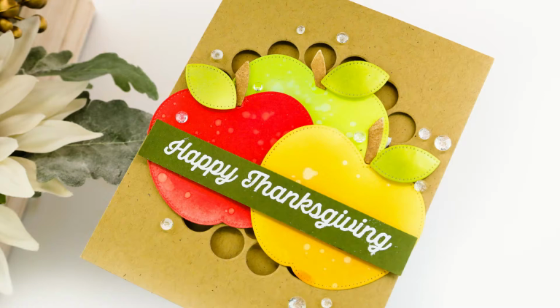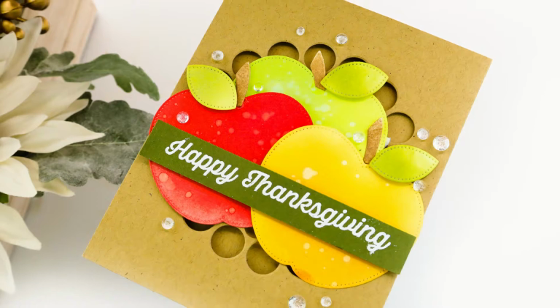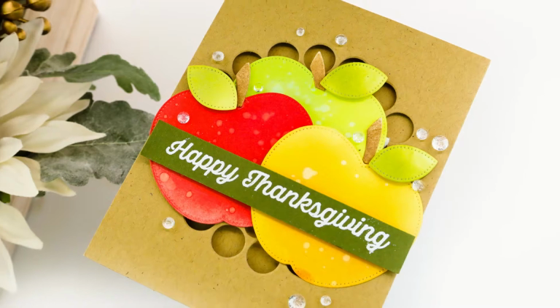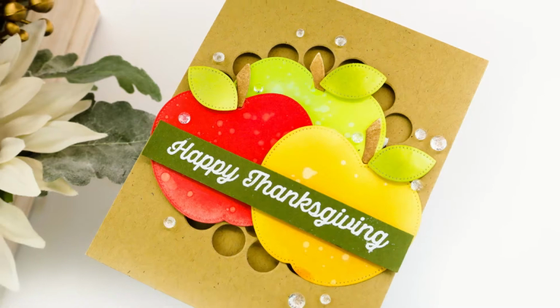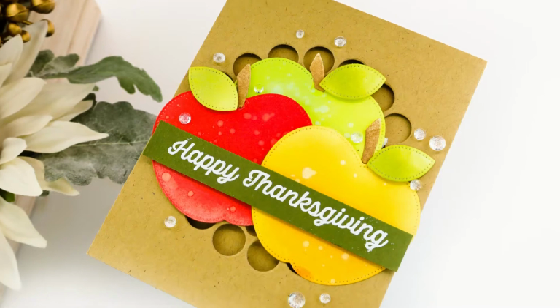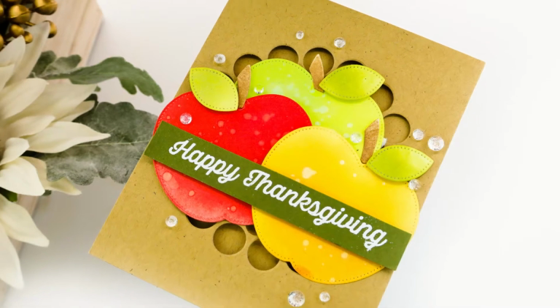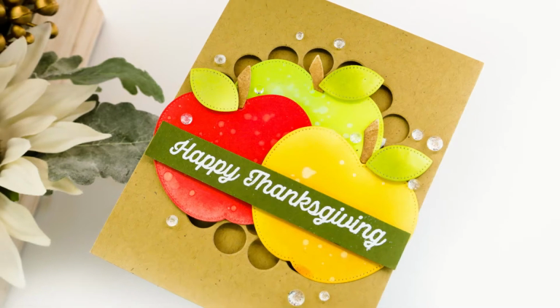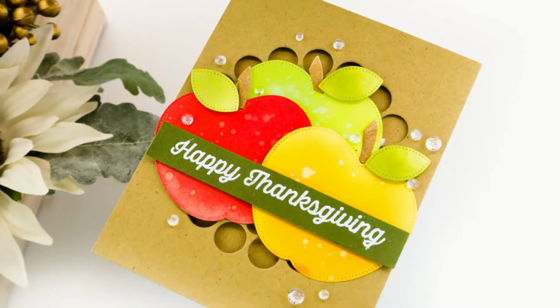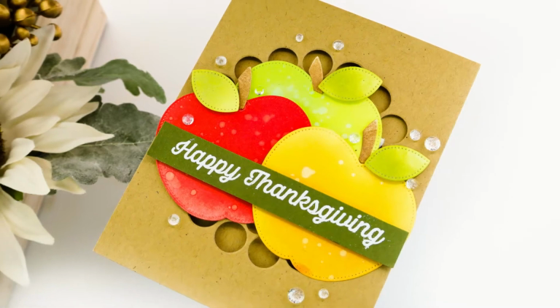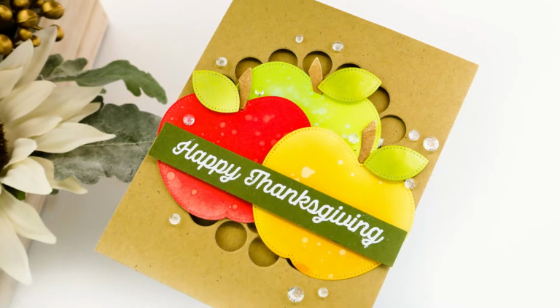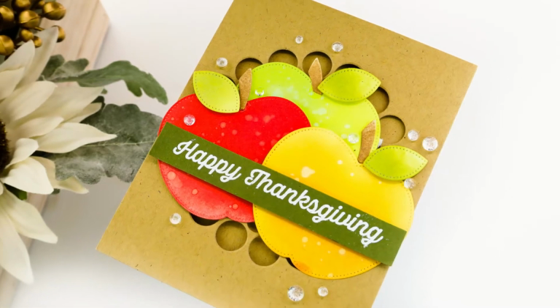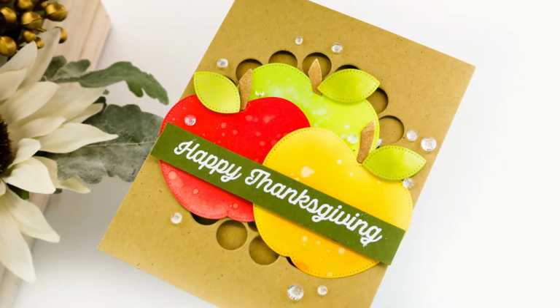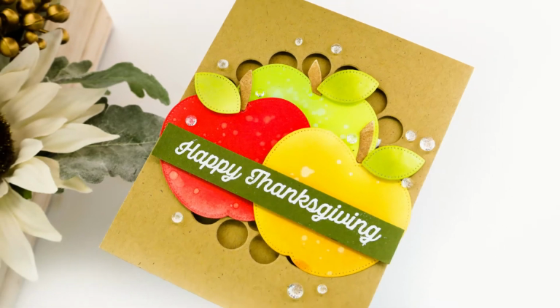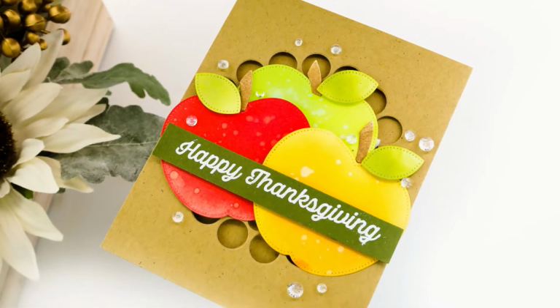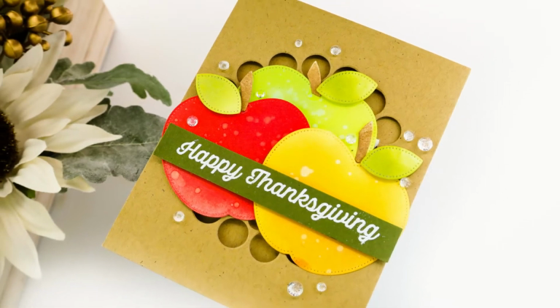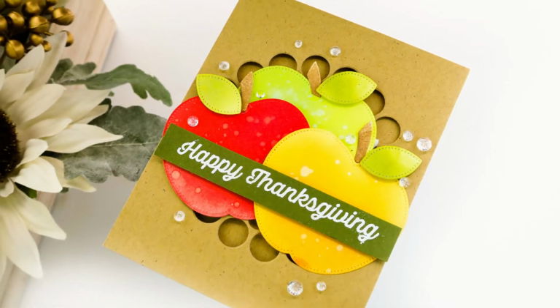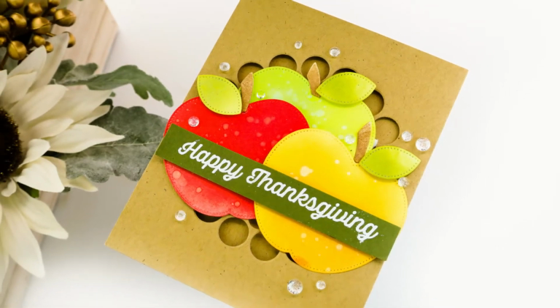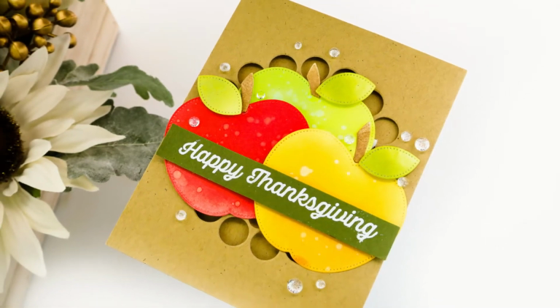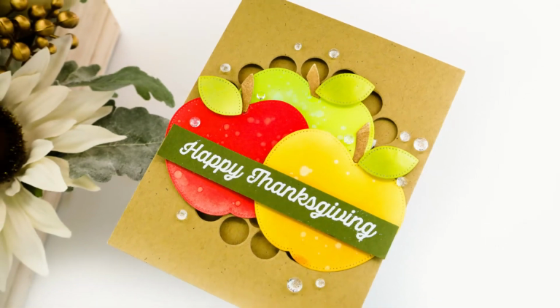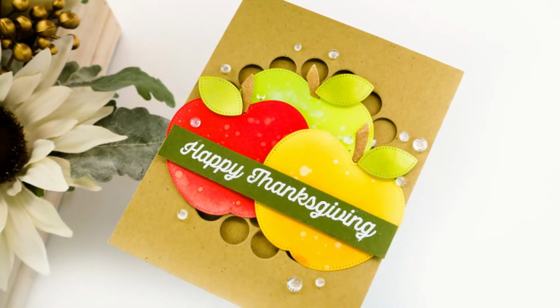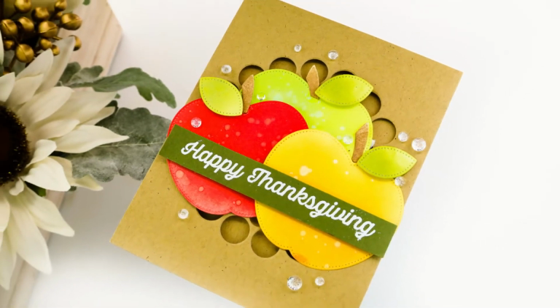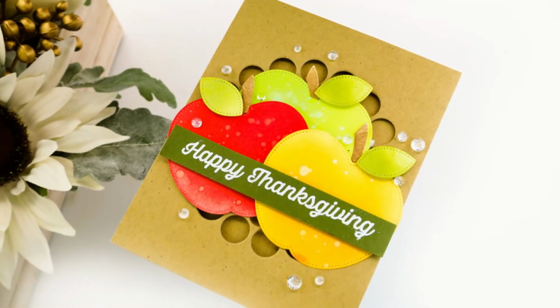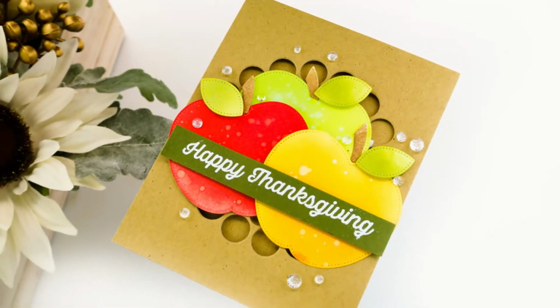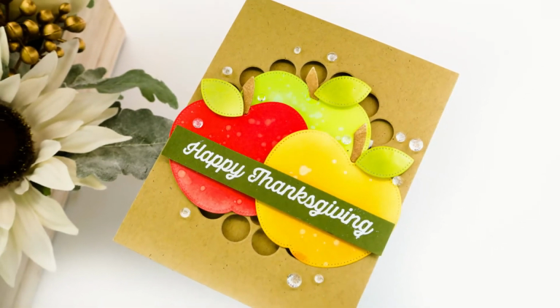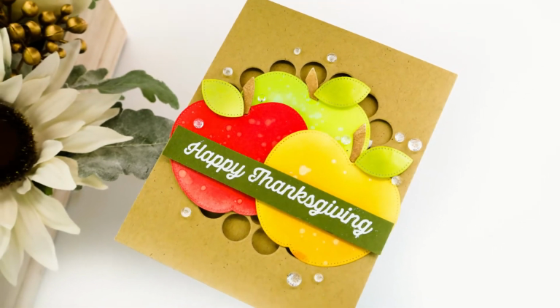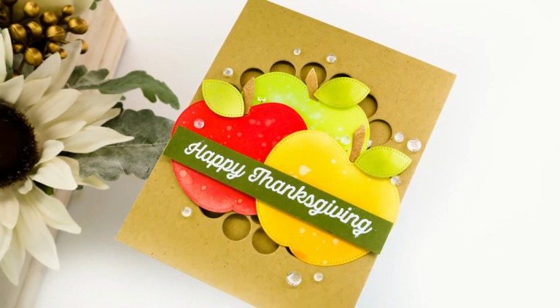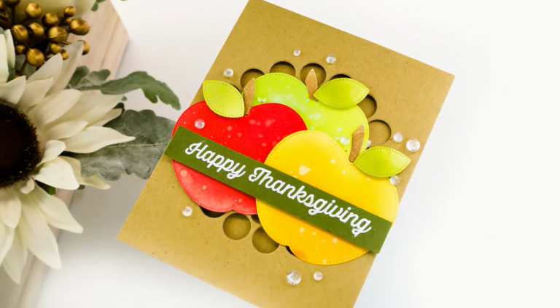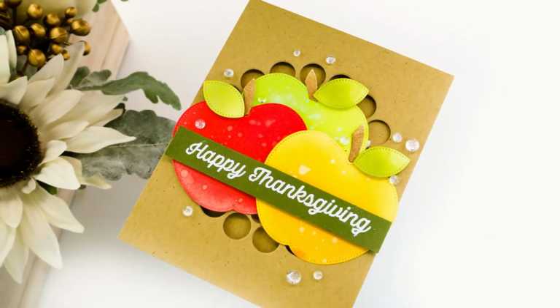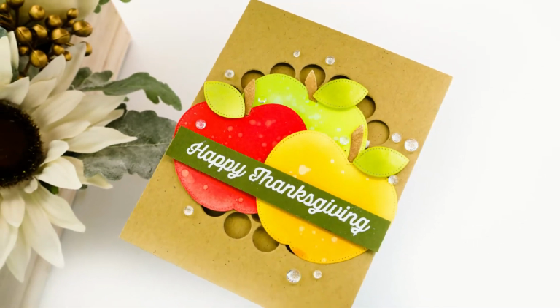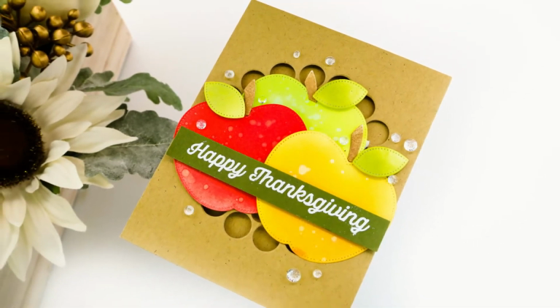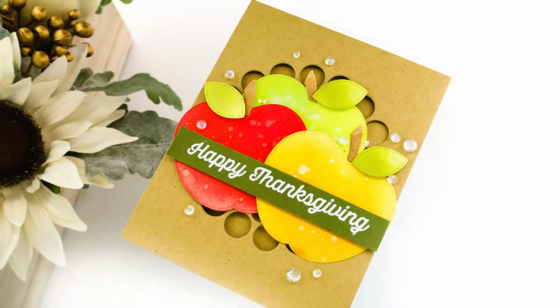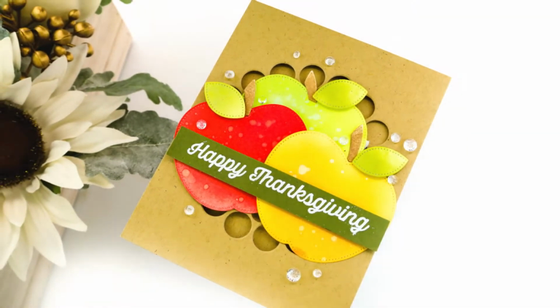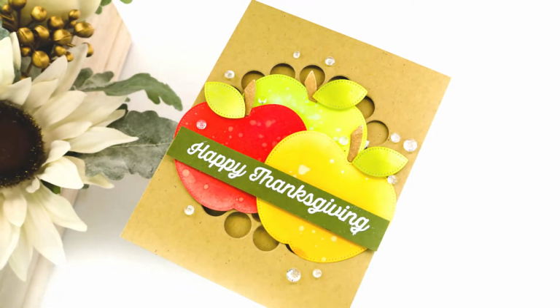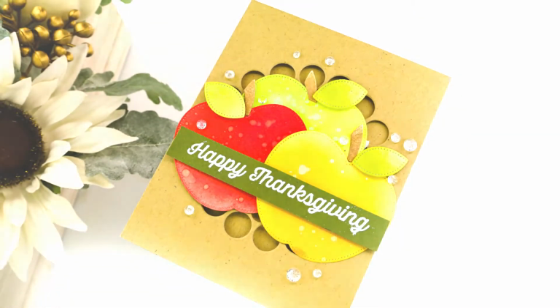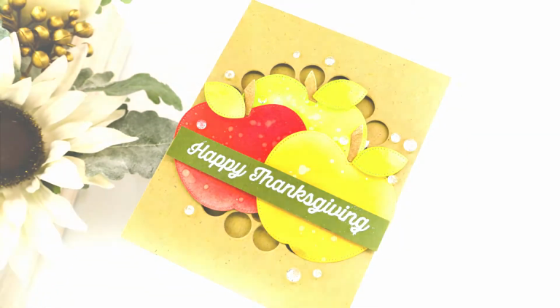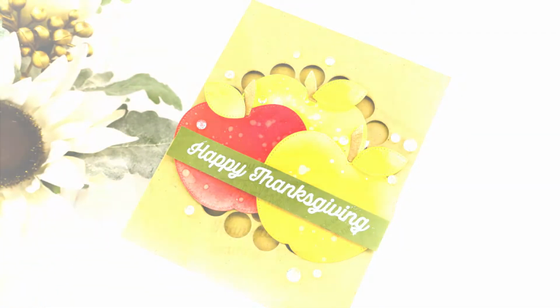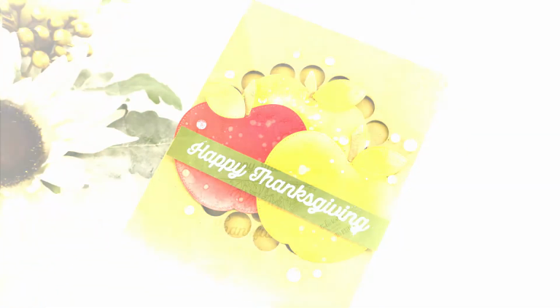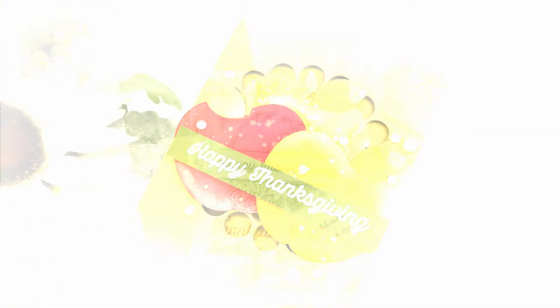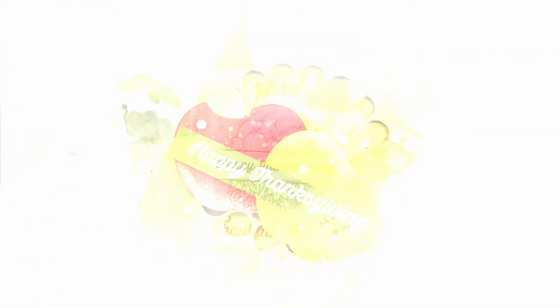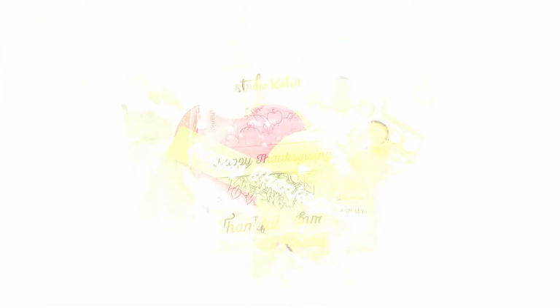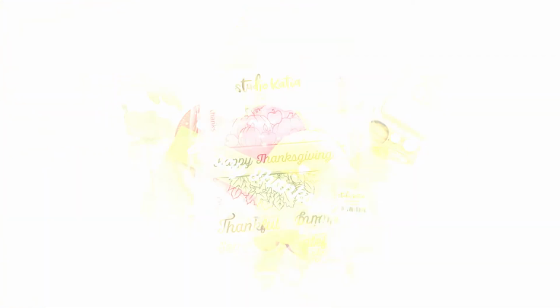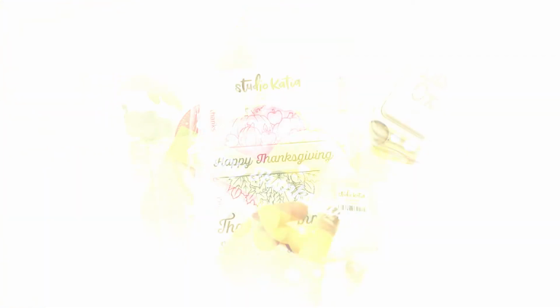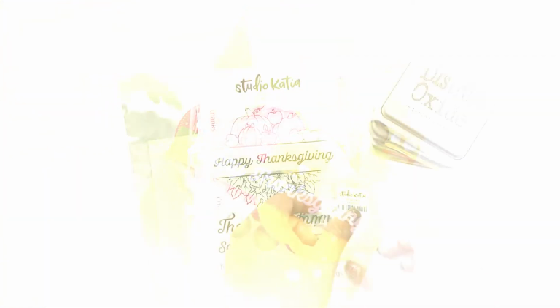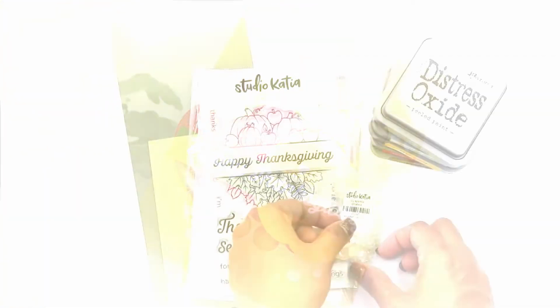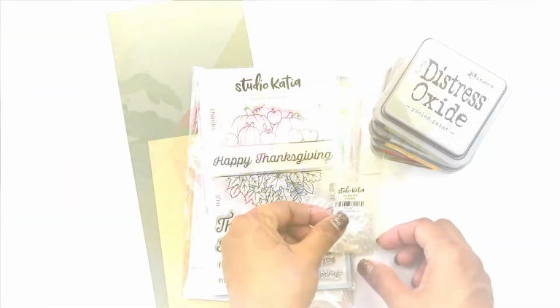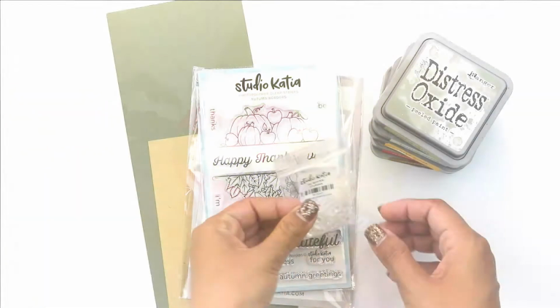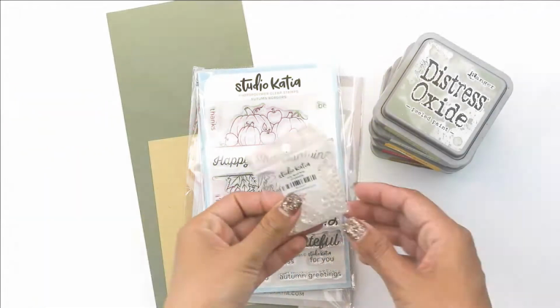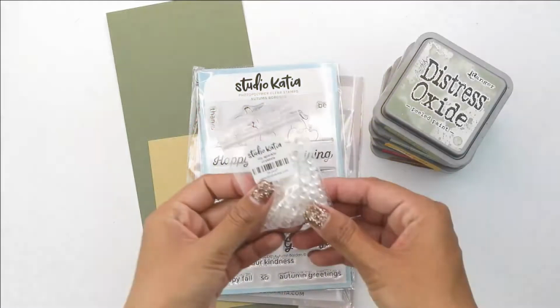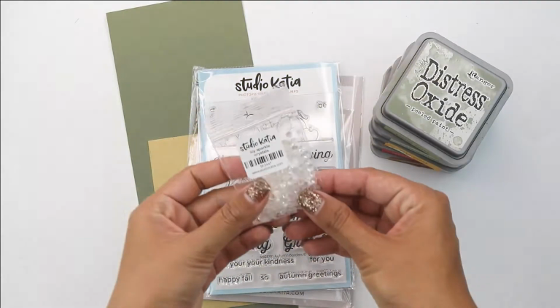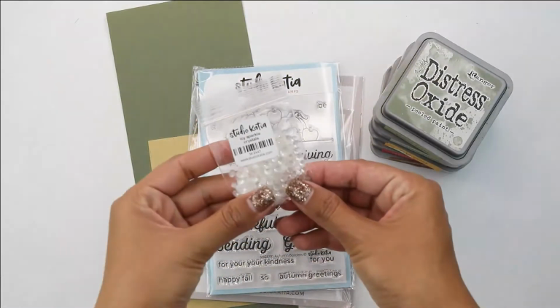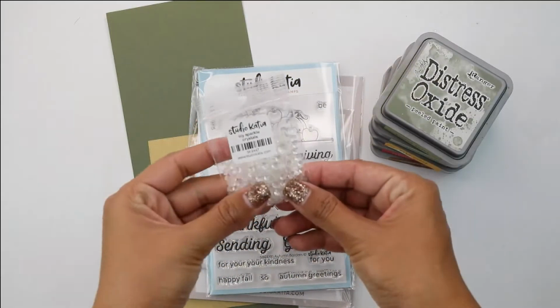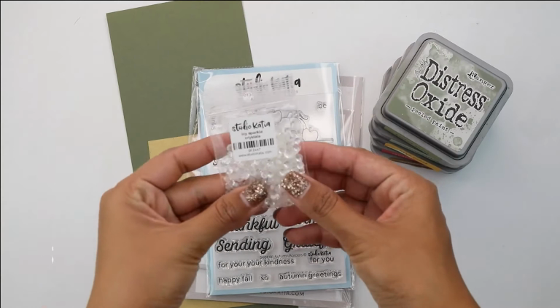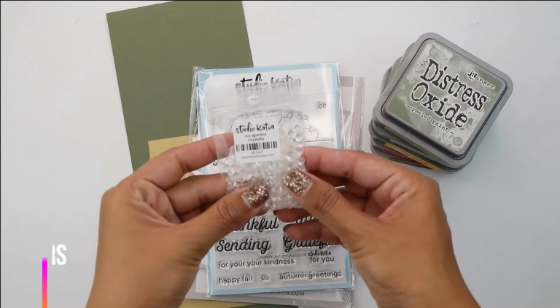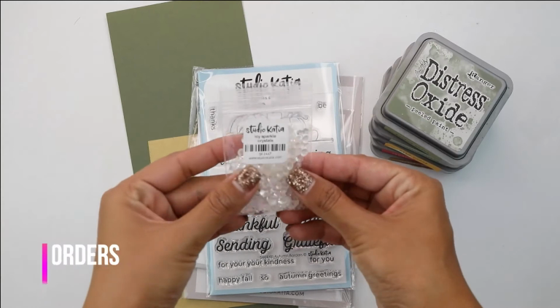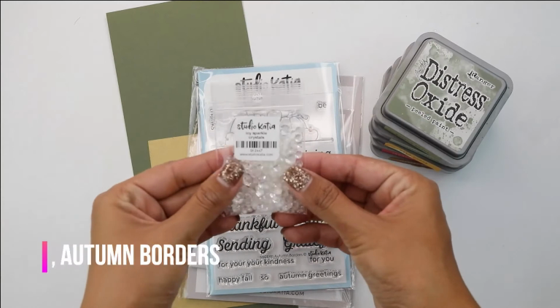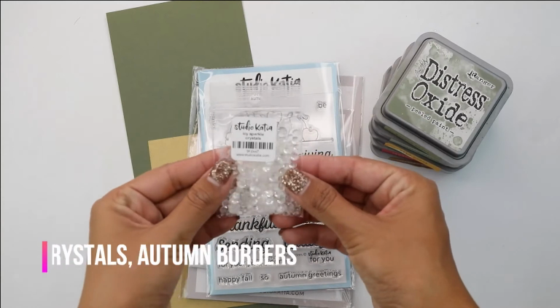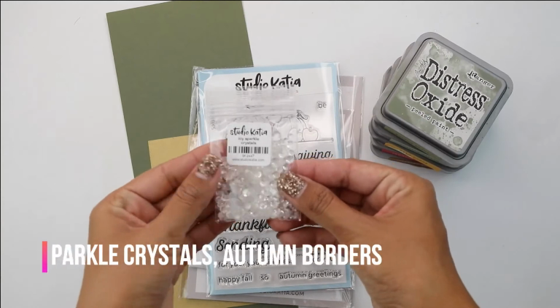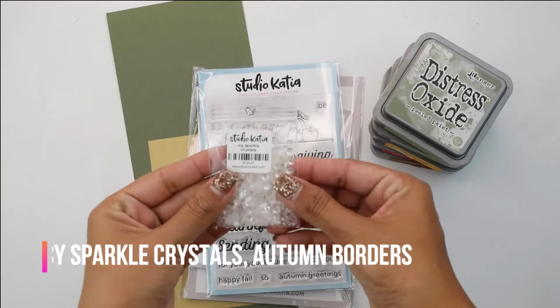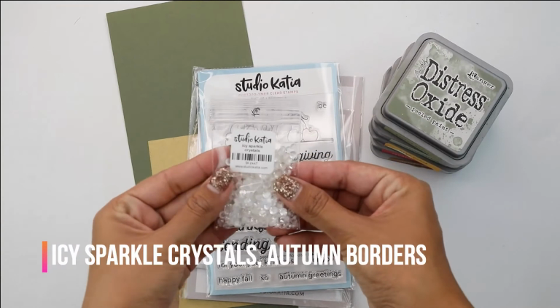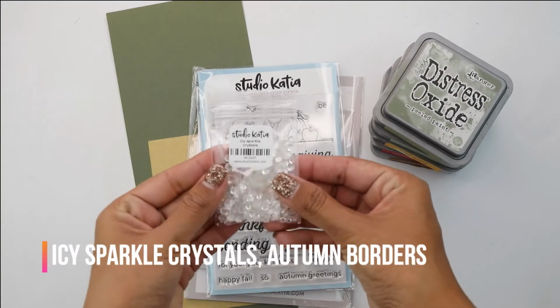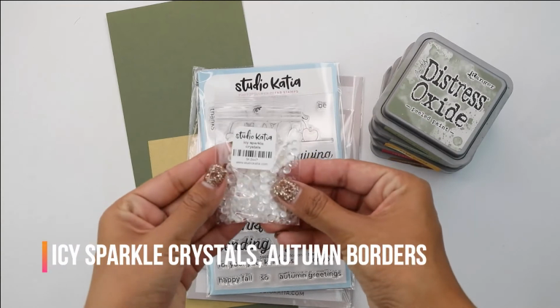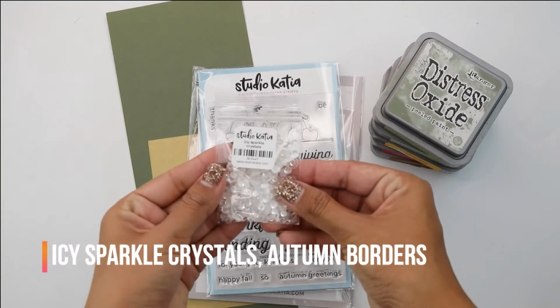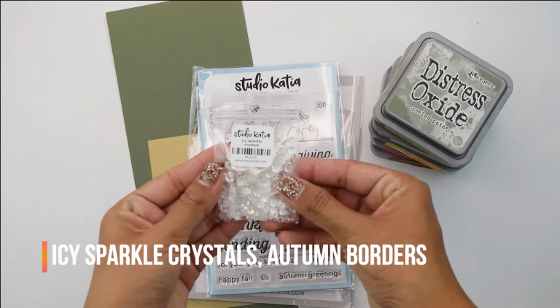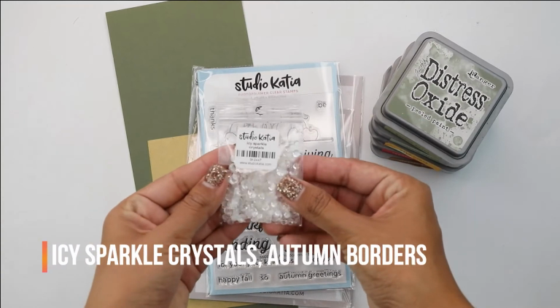Hey guys, Crystal Thompson here for Studio Cadia. I'm so excited to show you one of the newest releases from Studio Cadia.